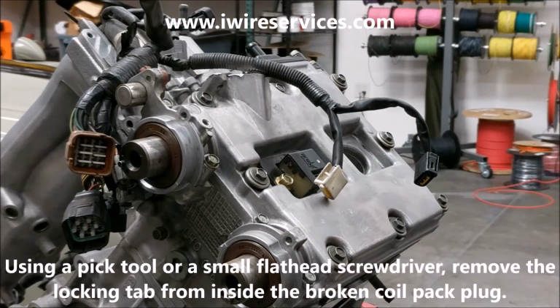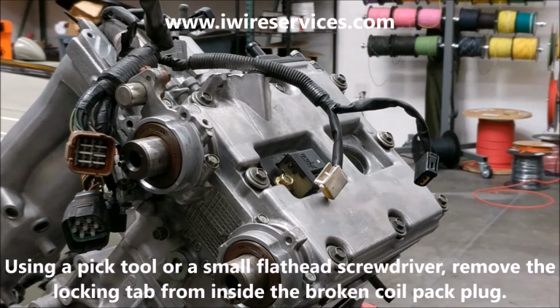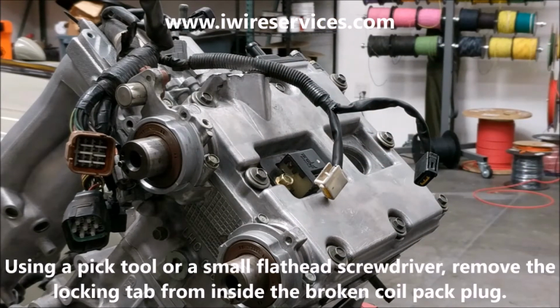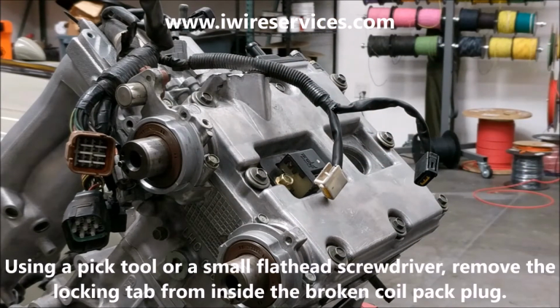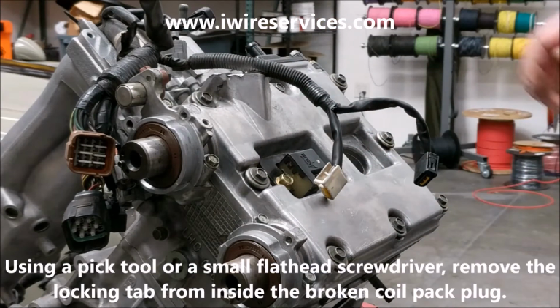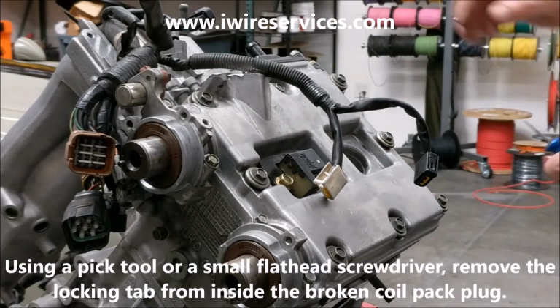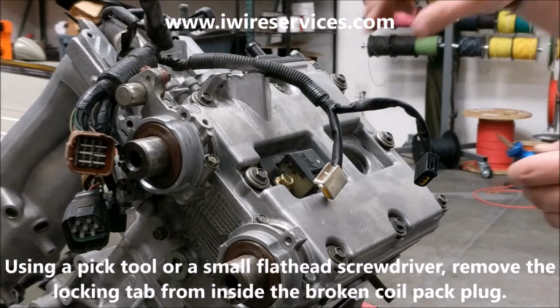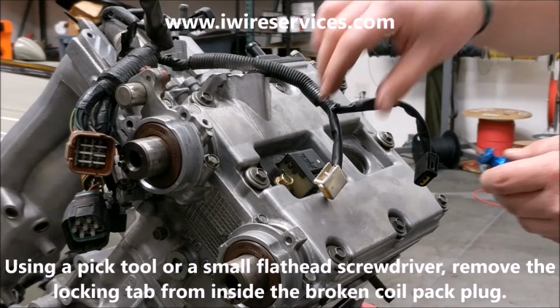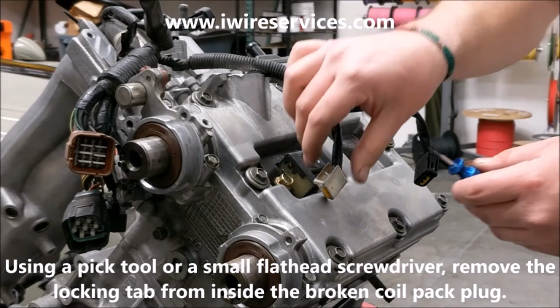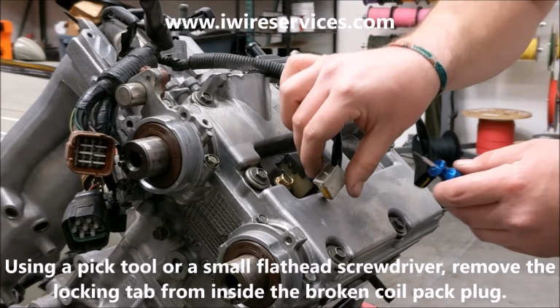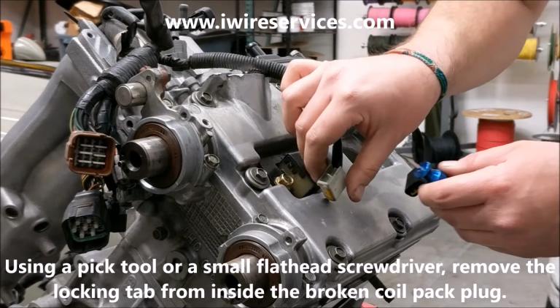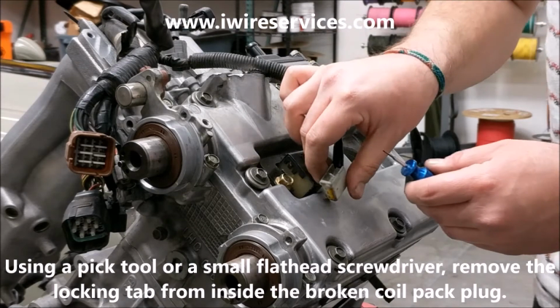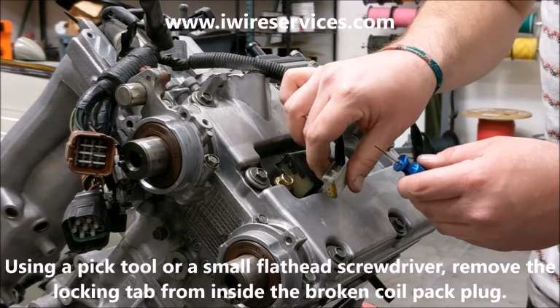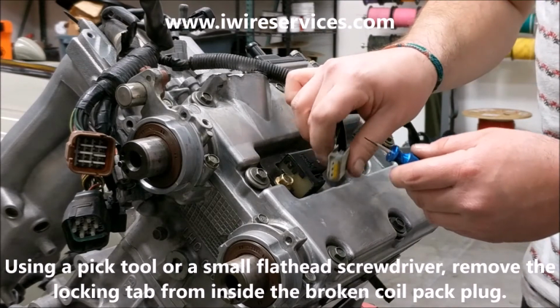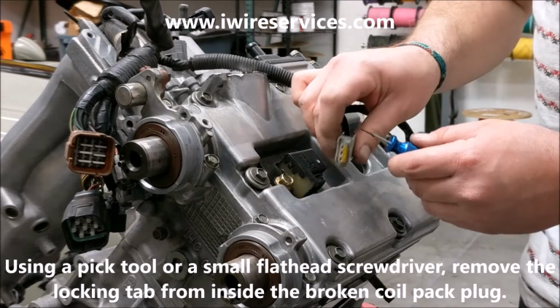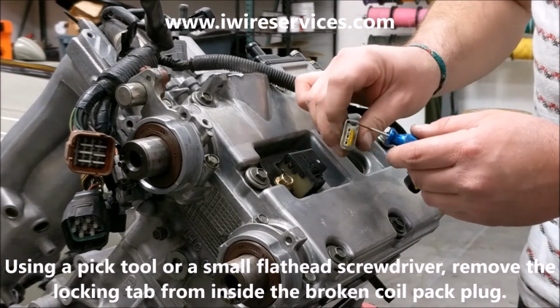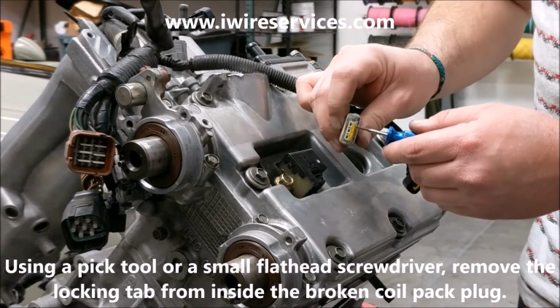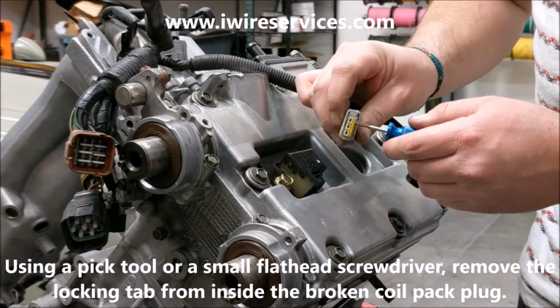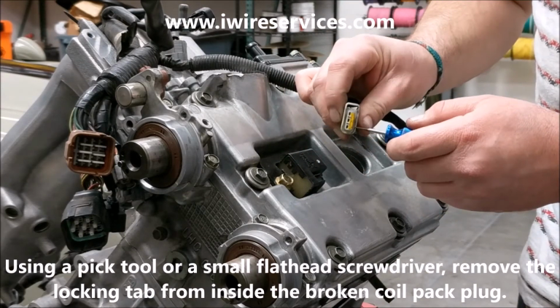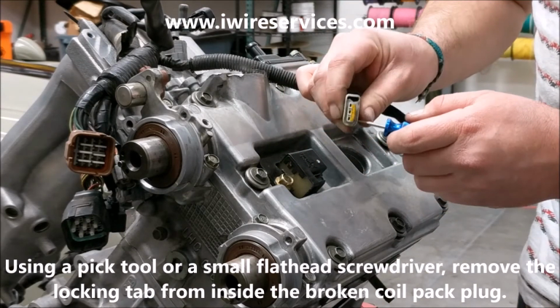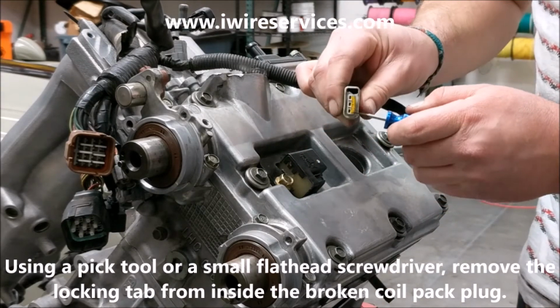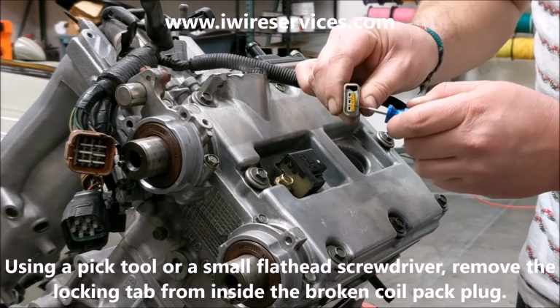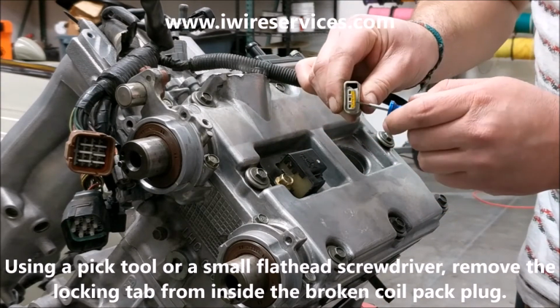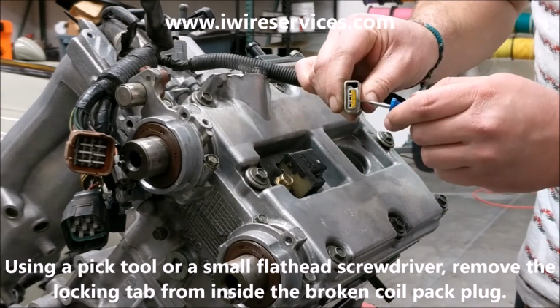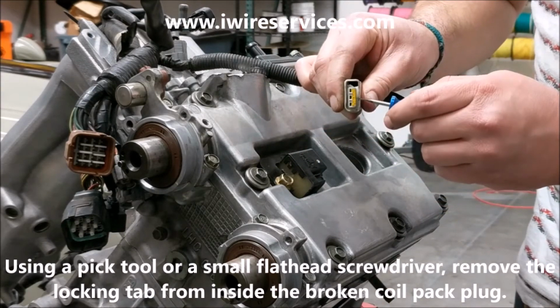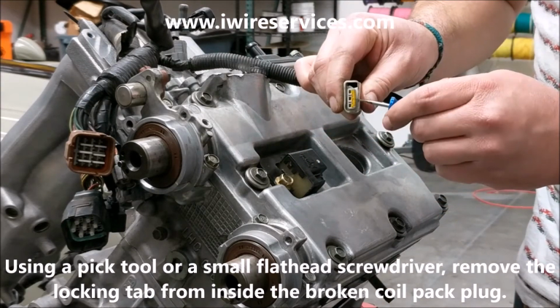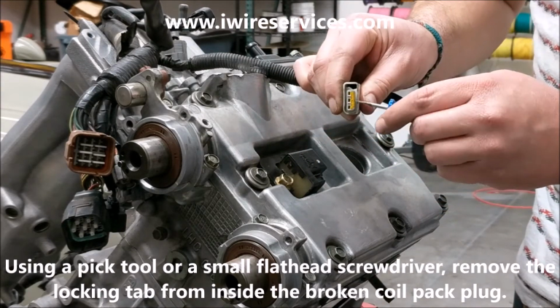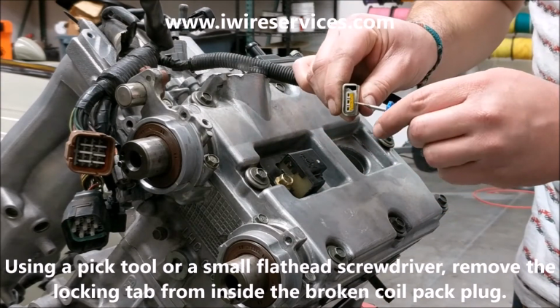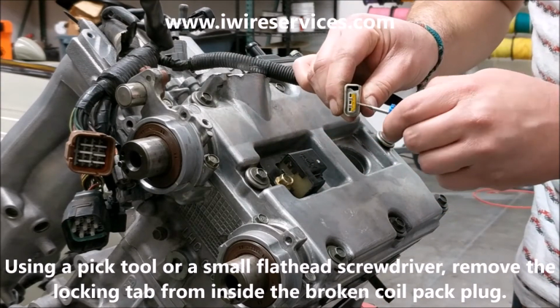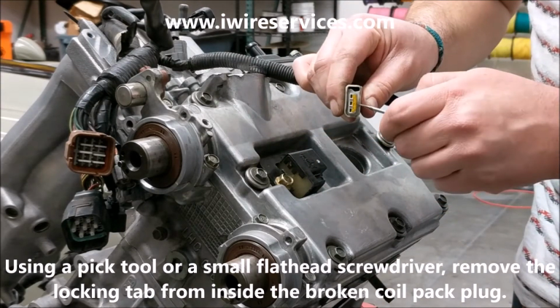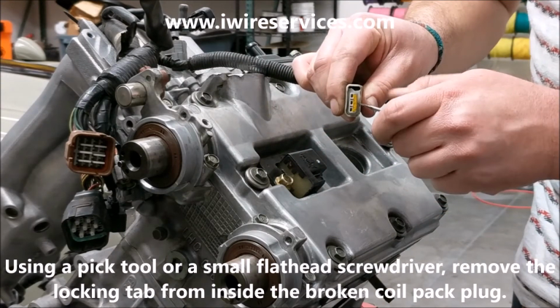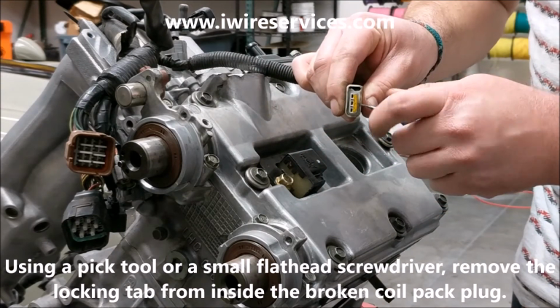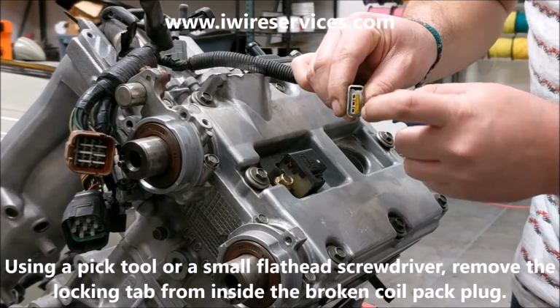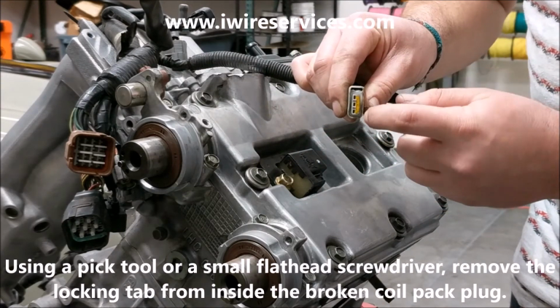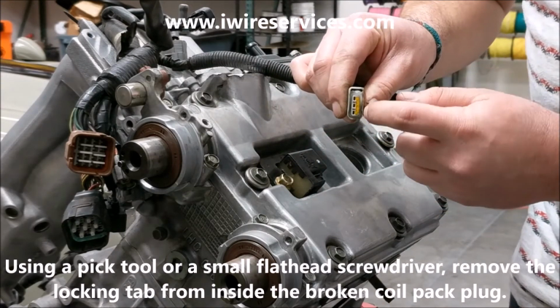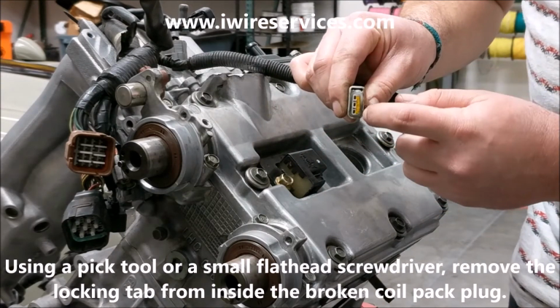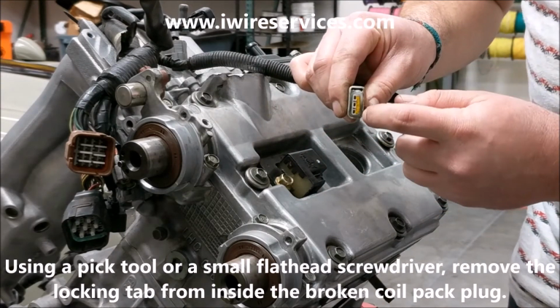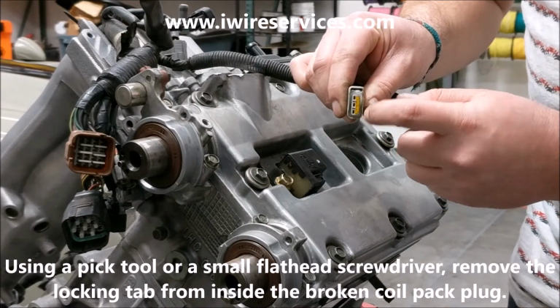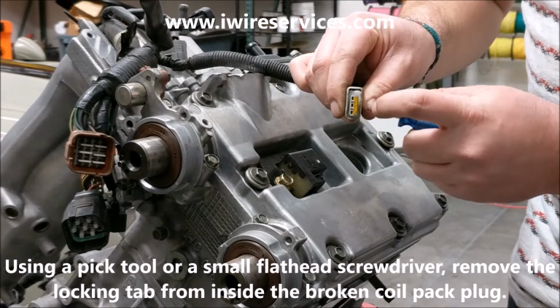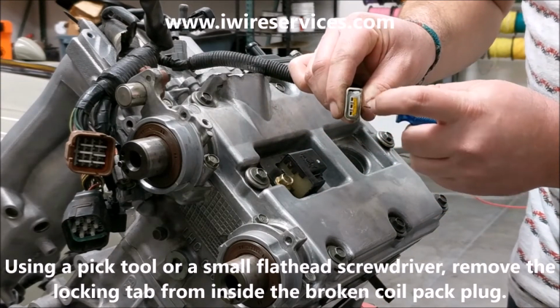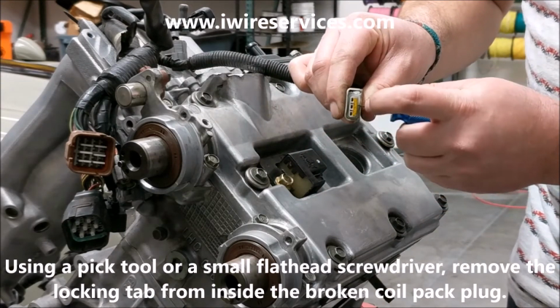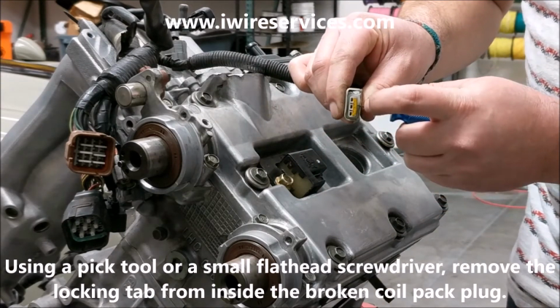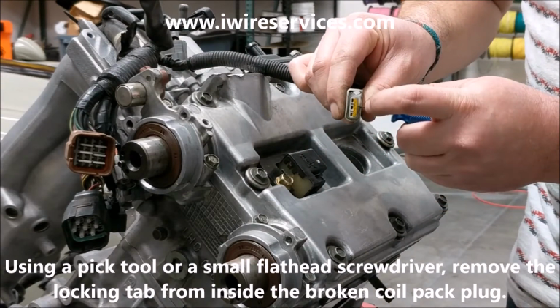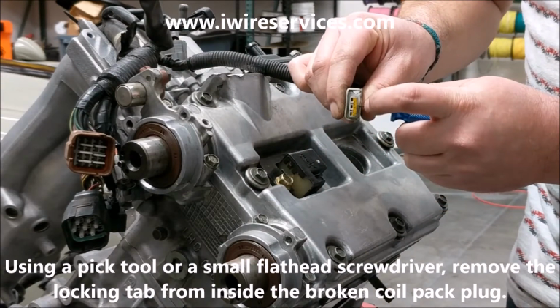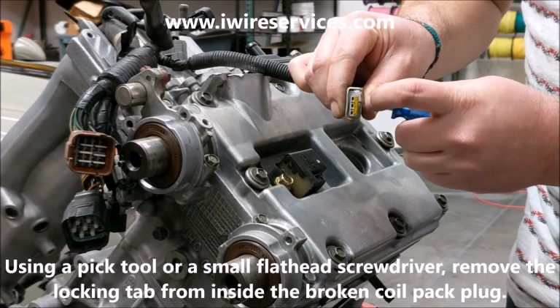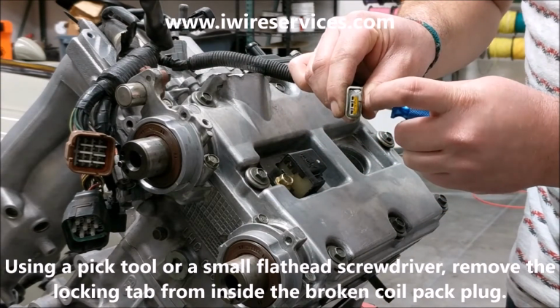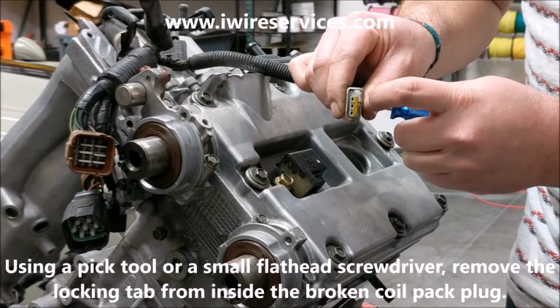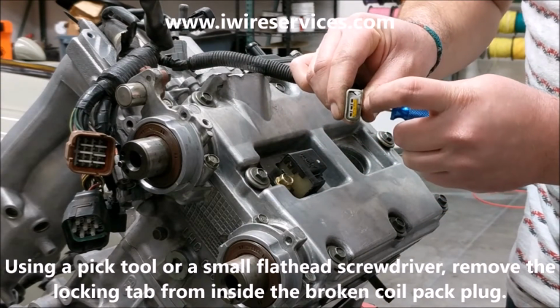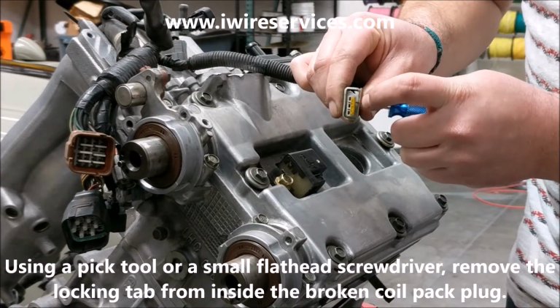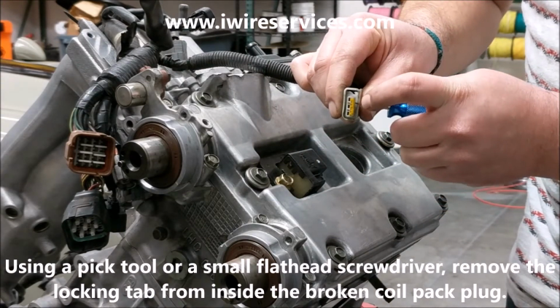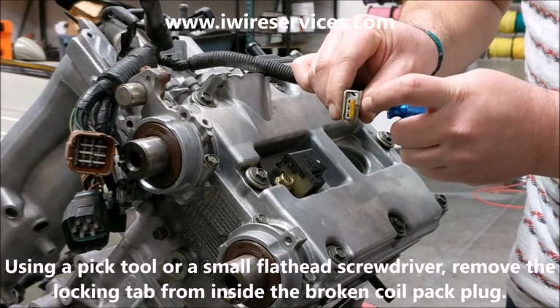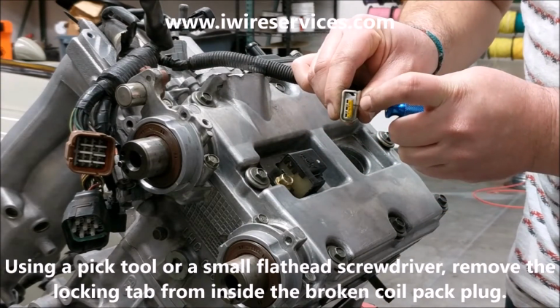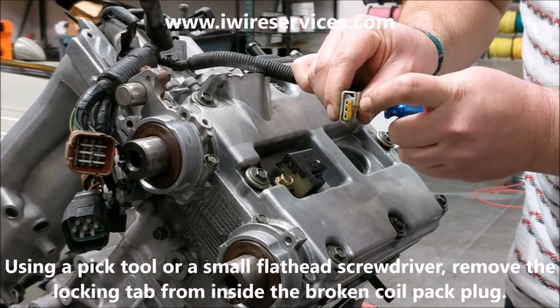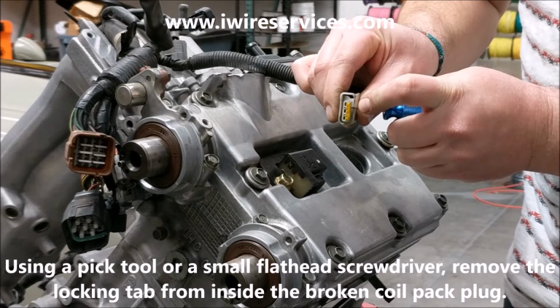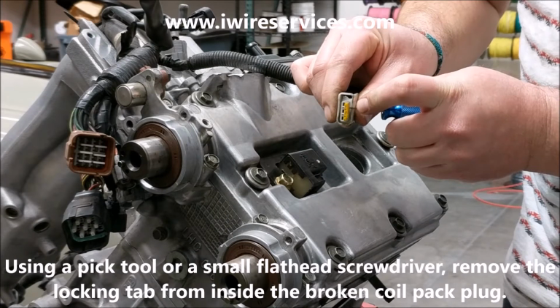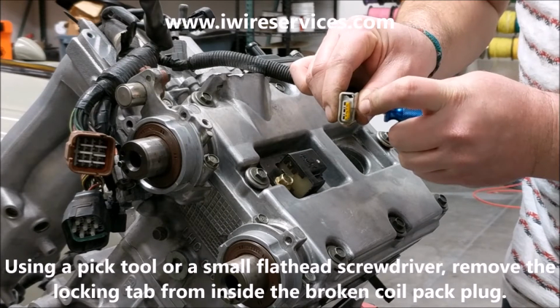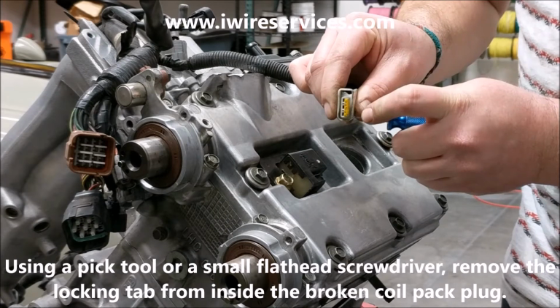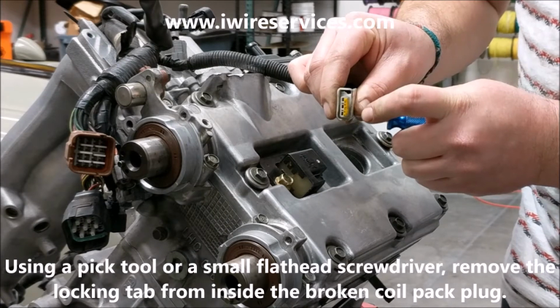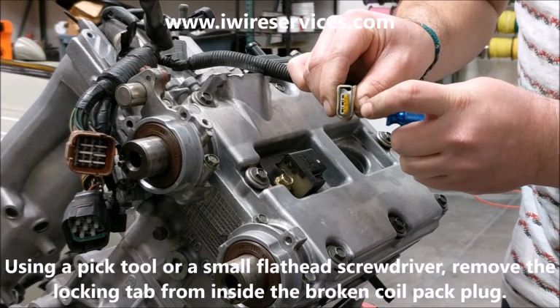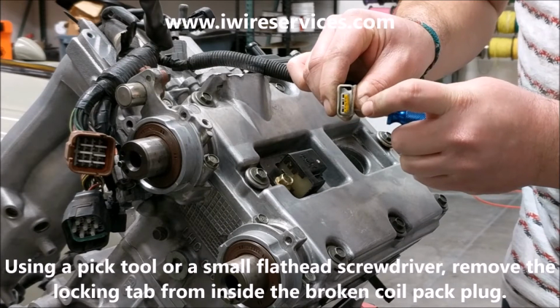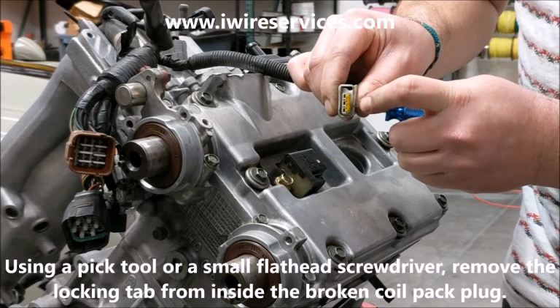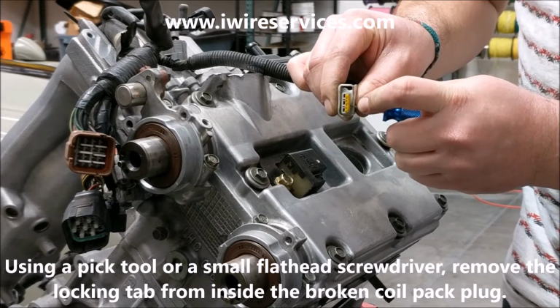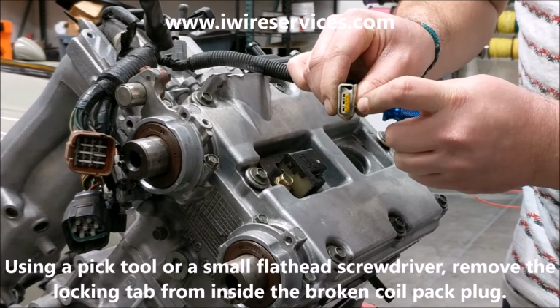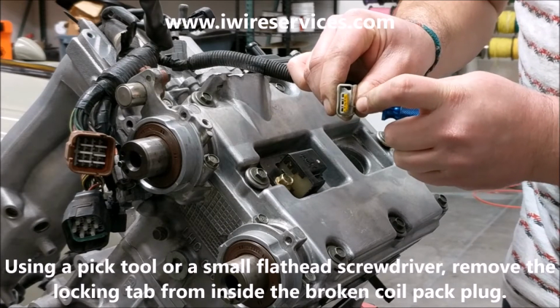With a pick tool or a small flathead screwdriver, remove the locking tab from inside the broken coil pack plug.